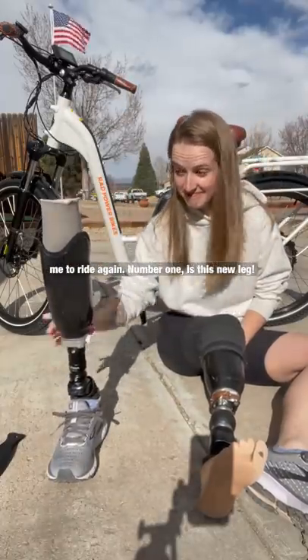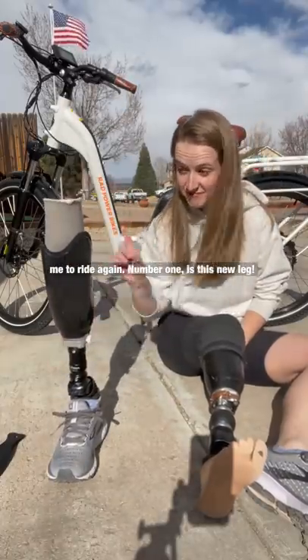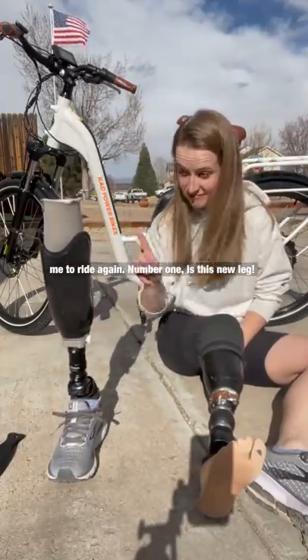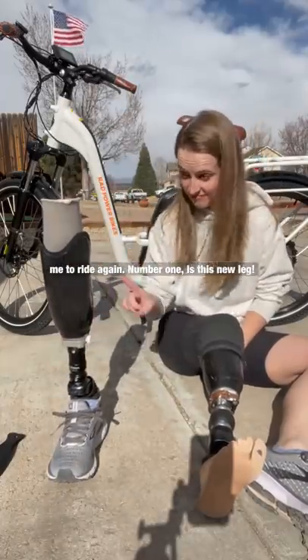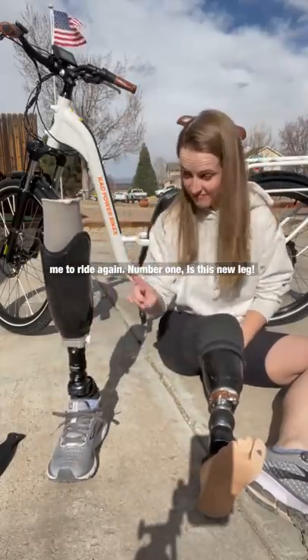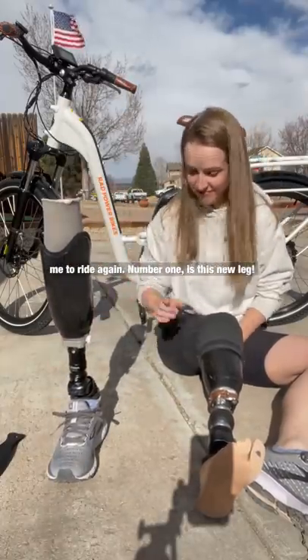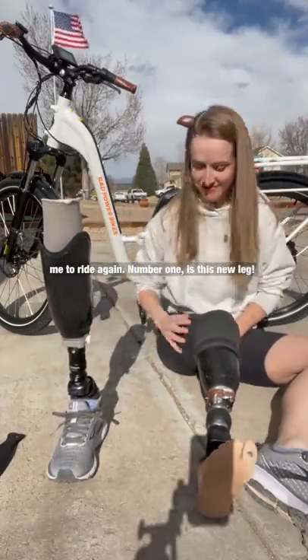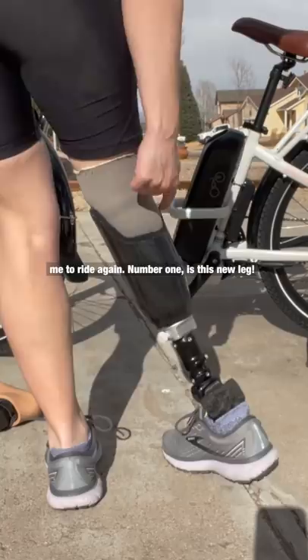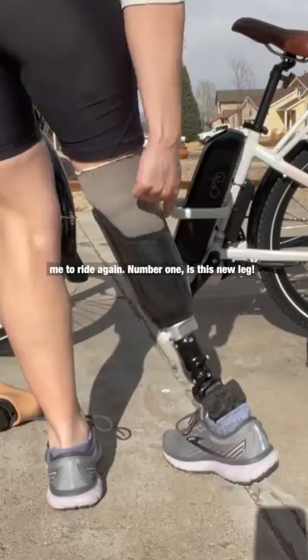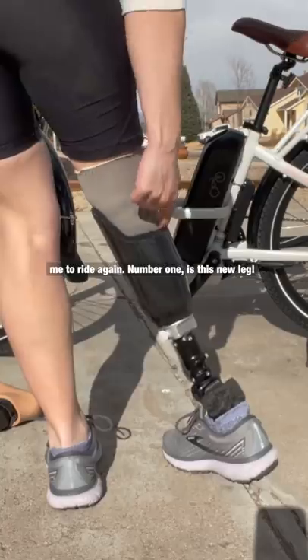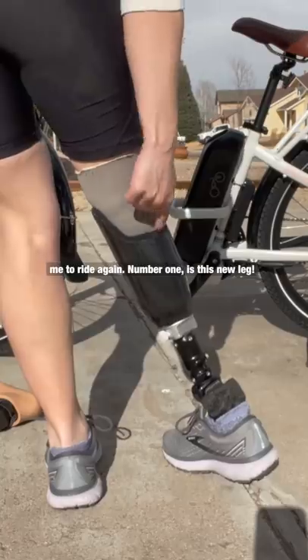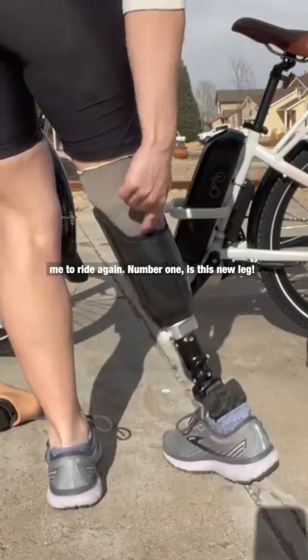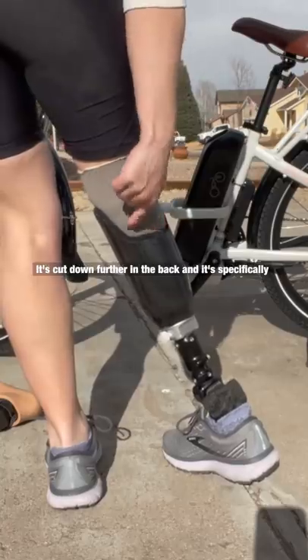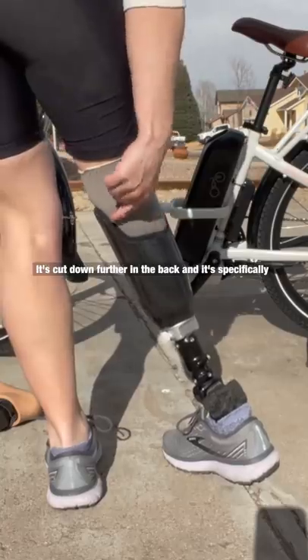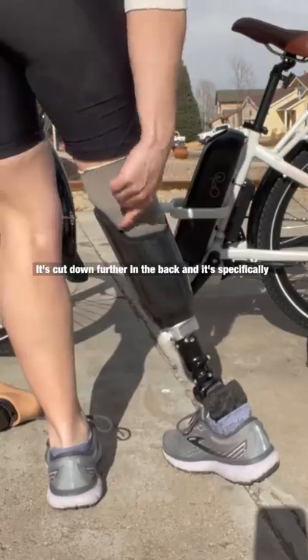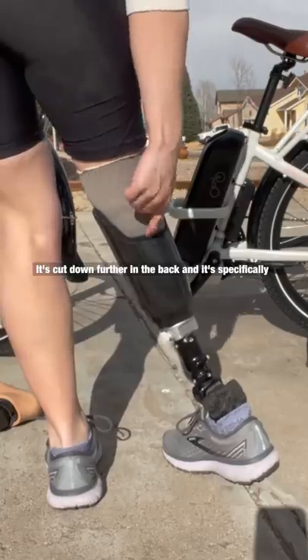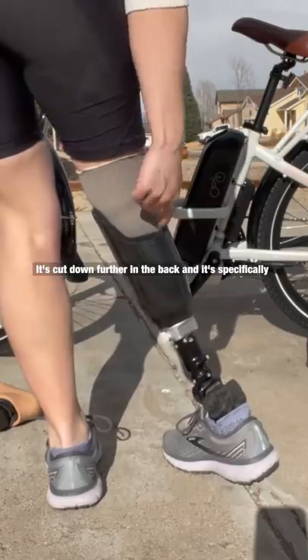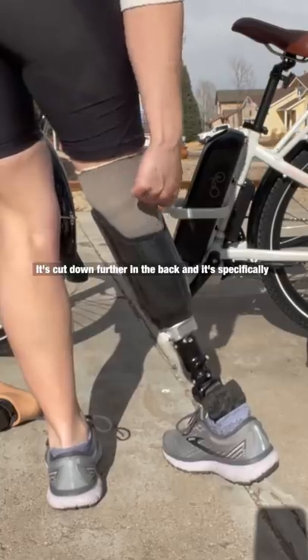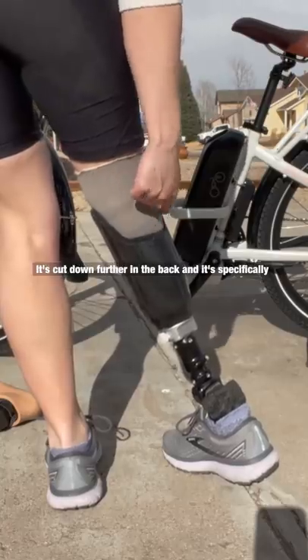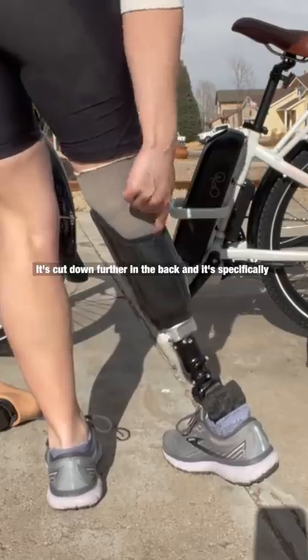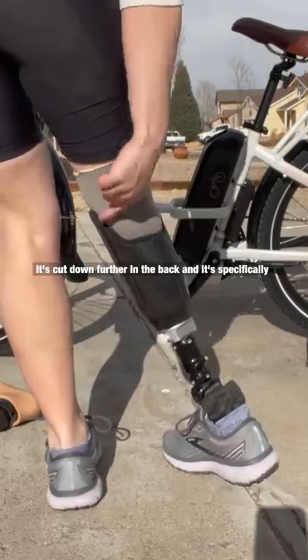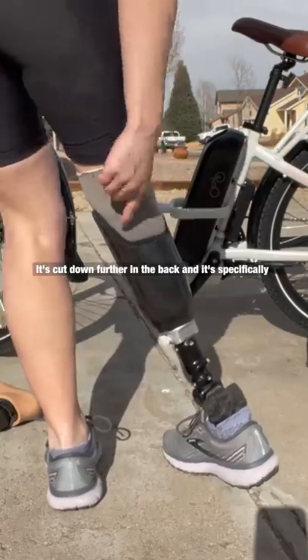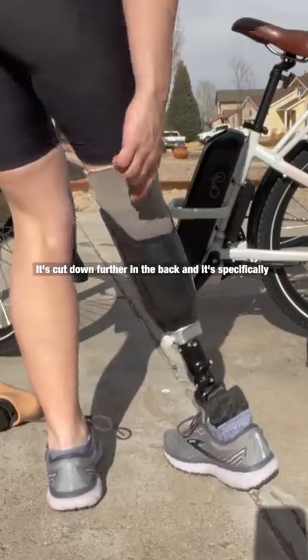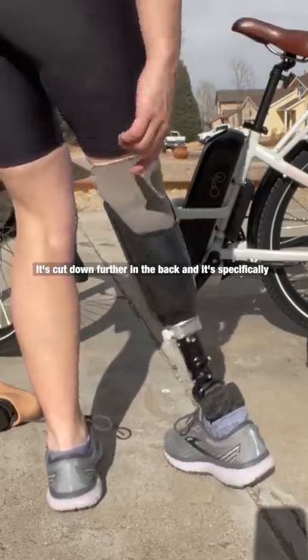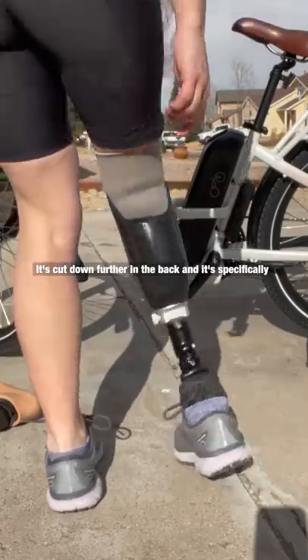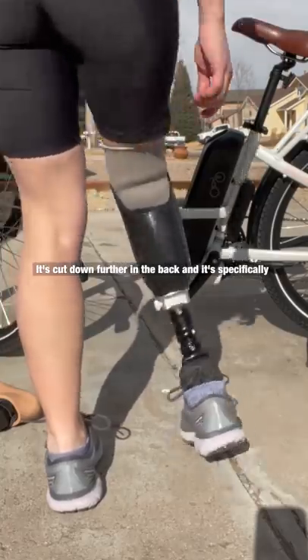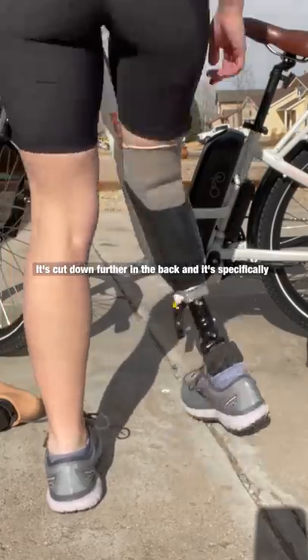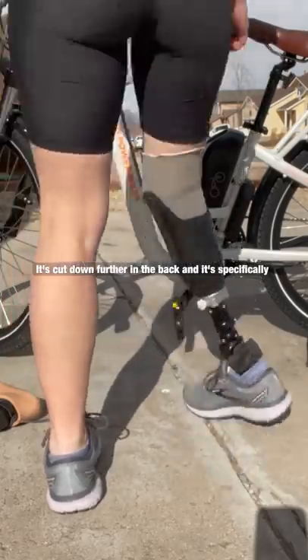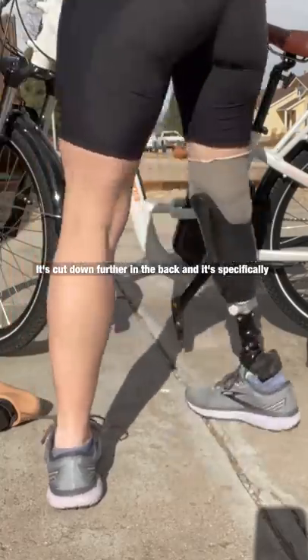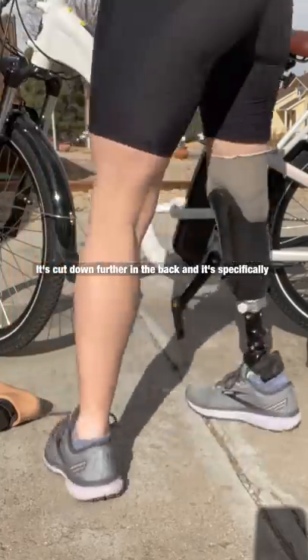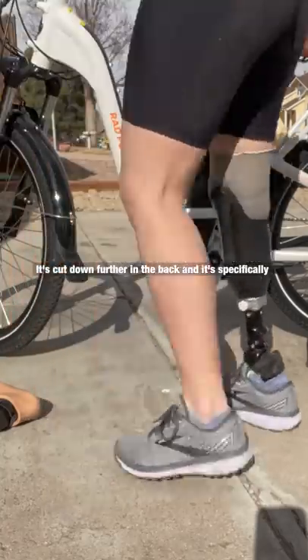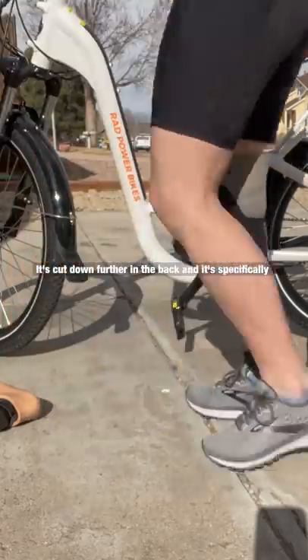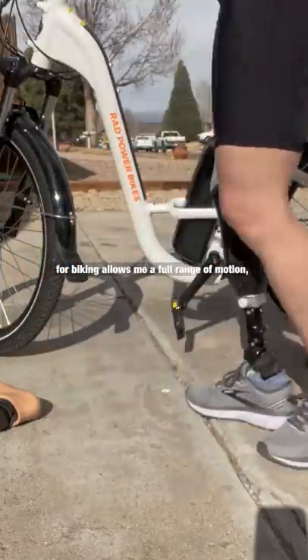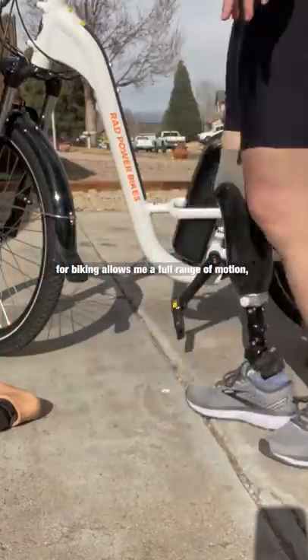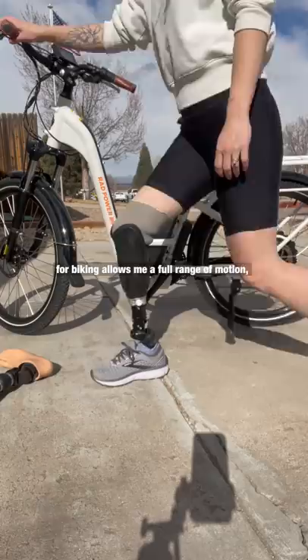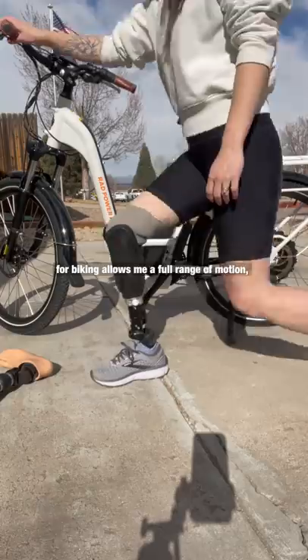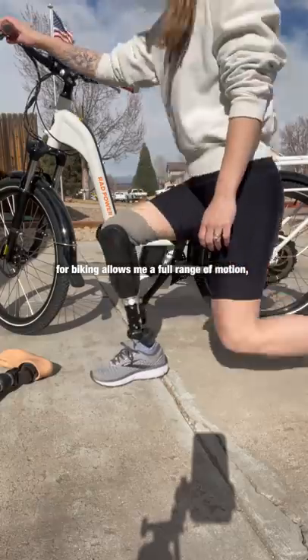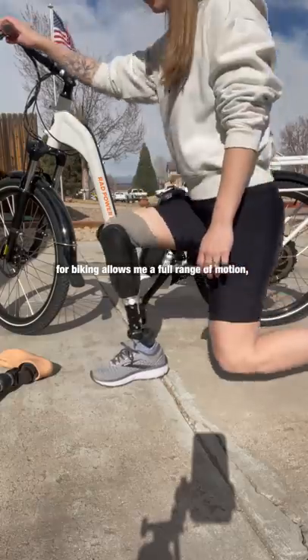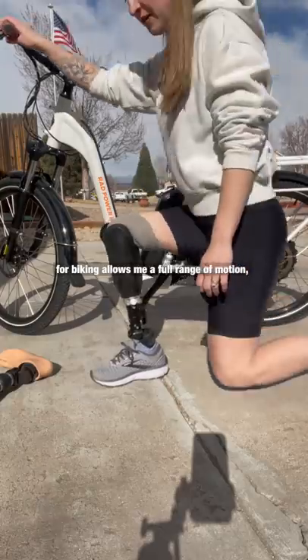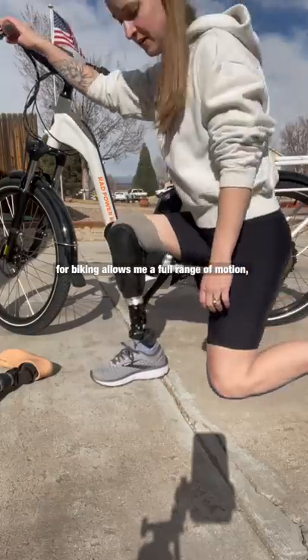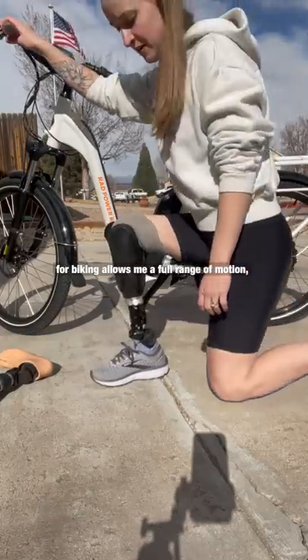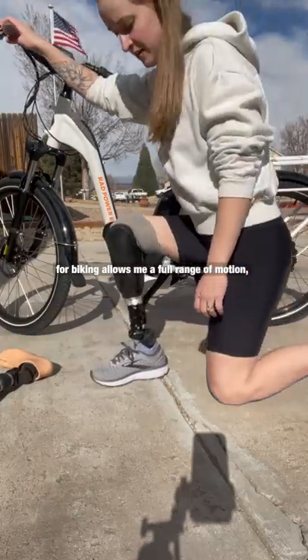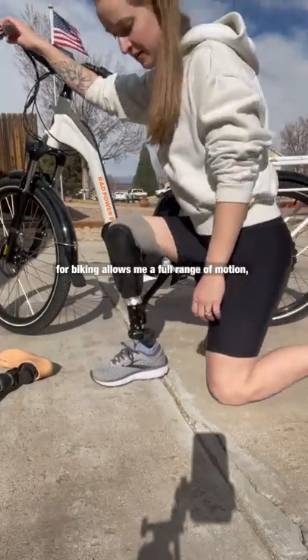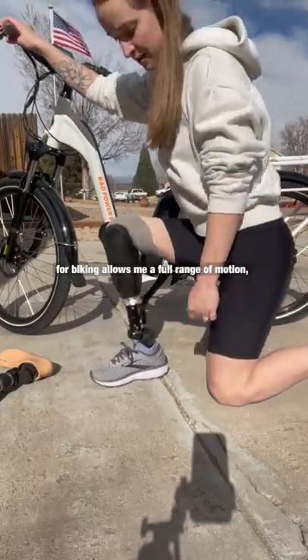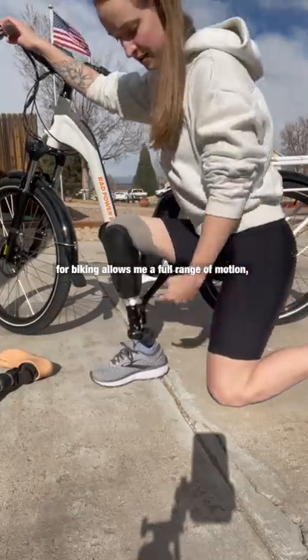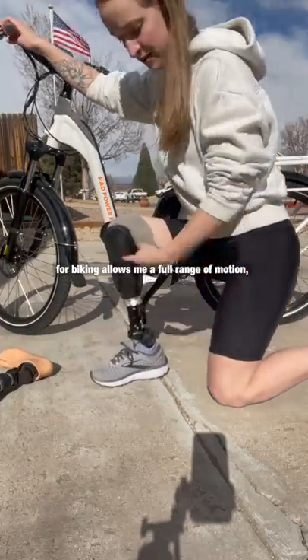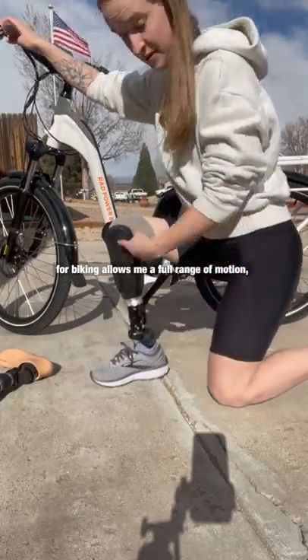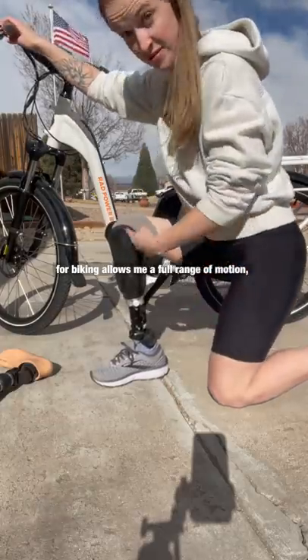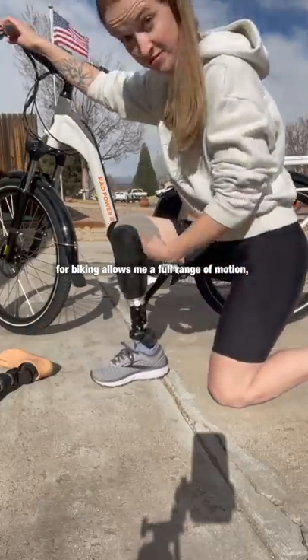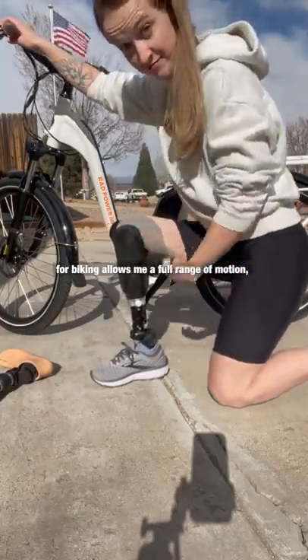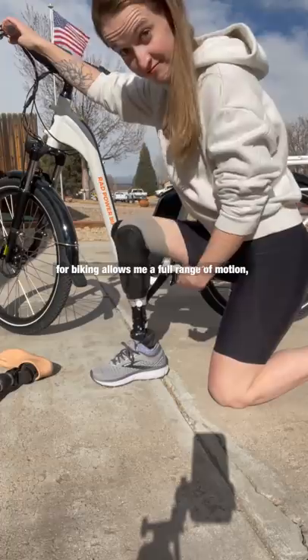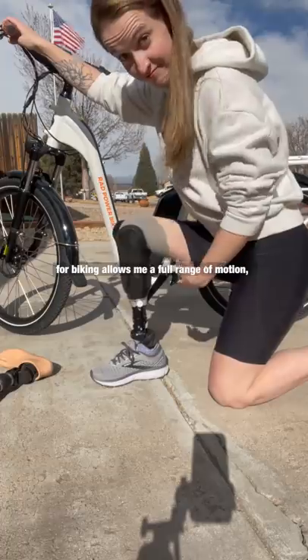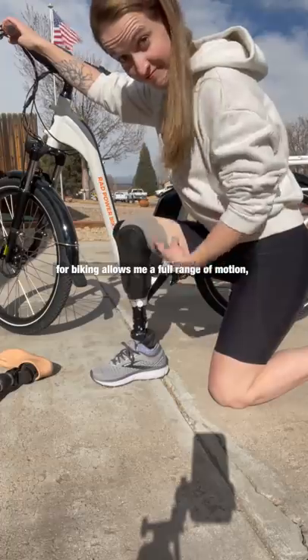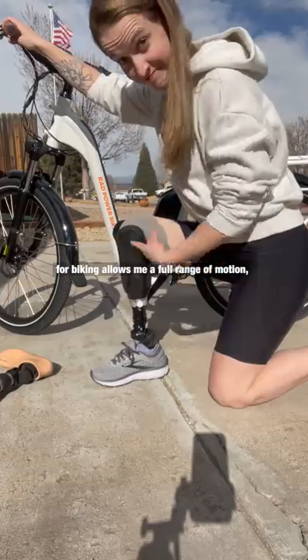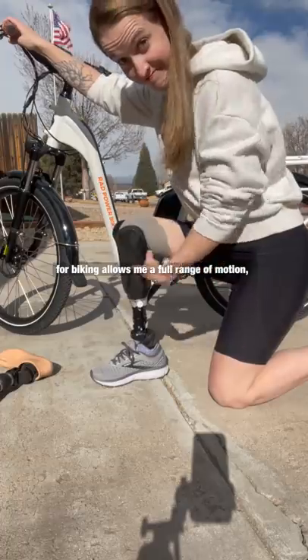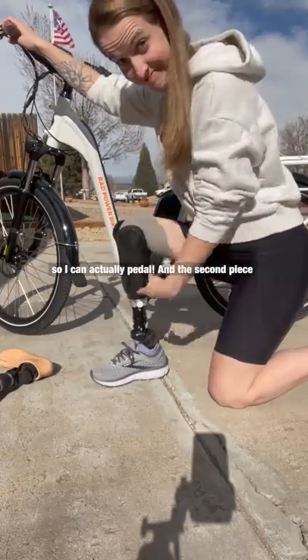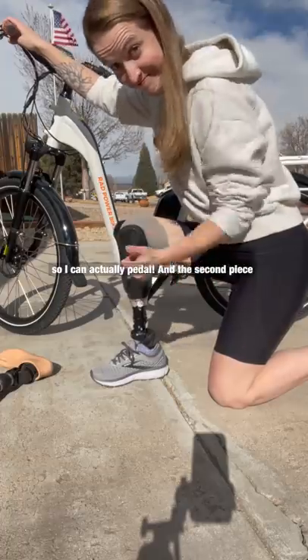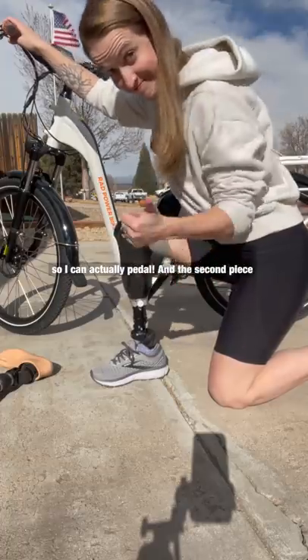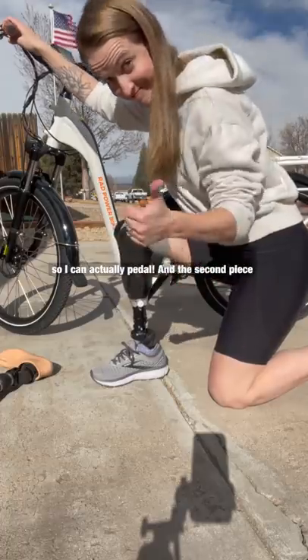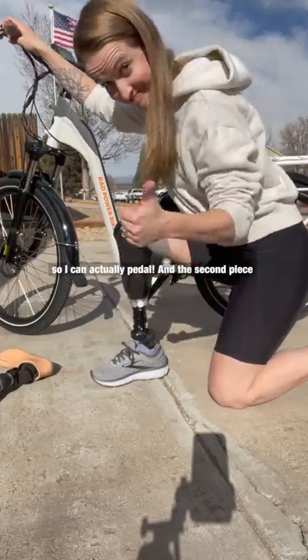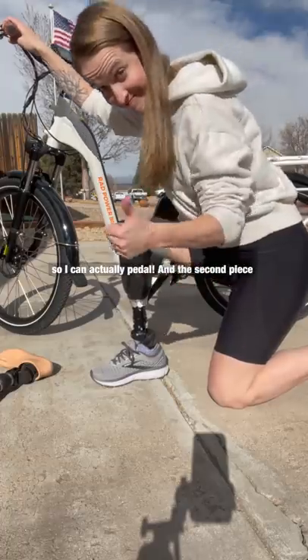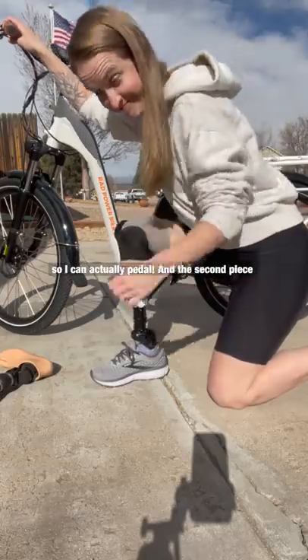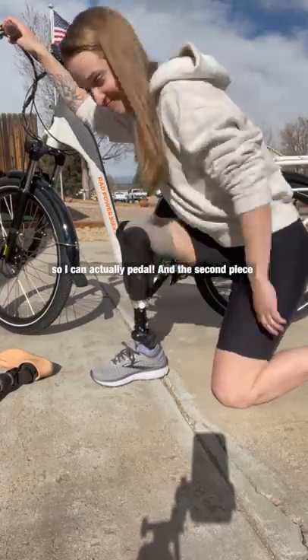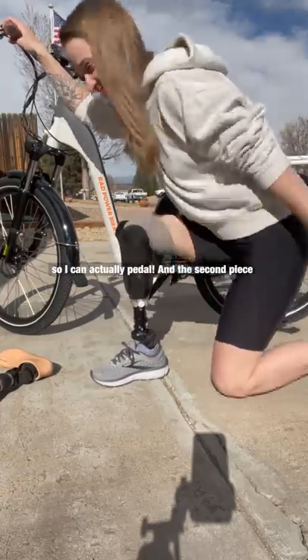Number one is this new leg. It's cut down further in the back — it's specifically for biking. It allows me a full range of motion so I can actually pedal.